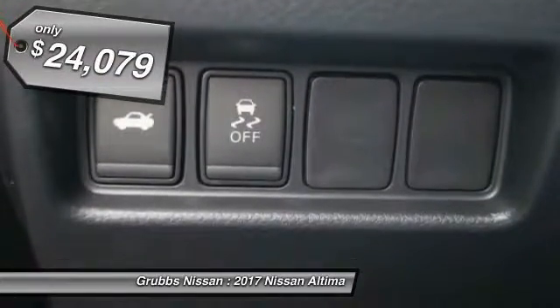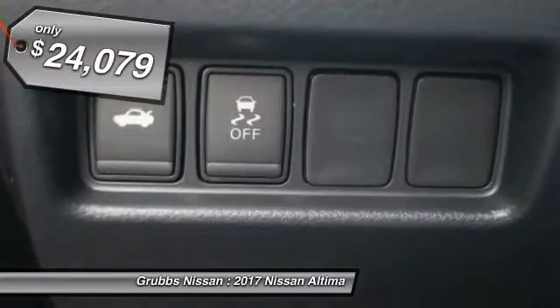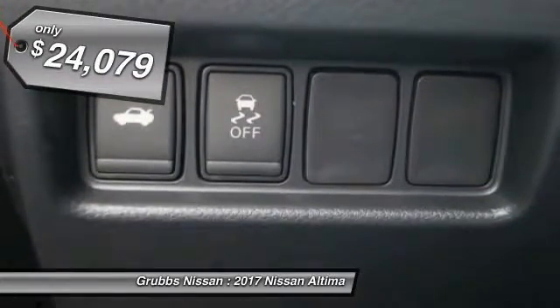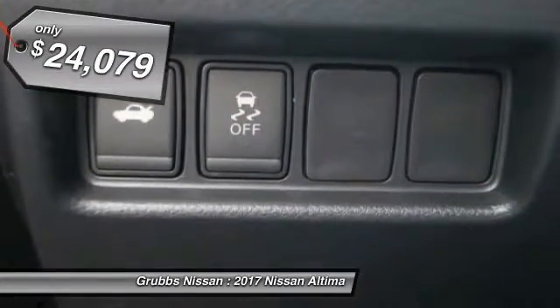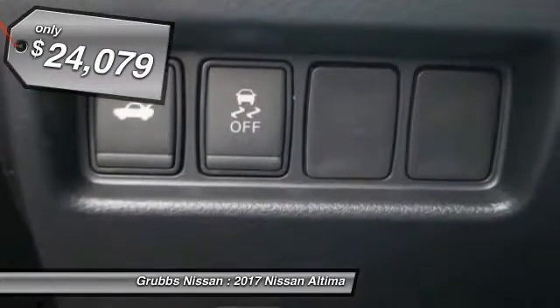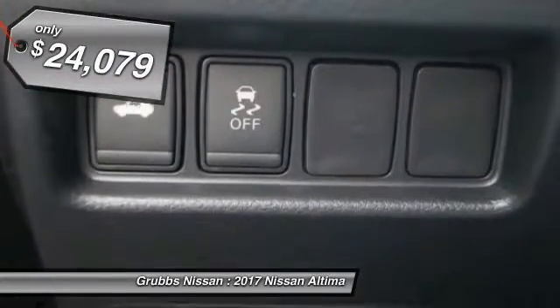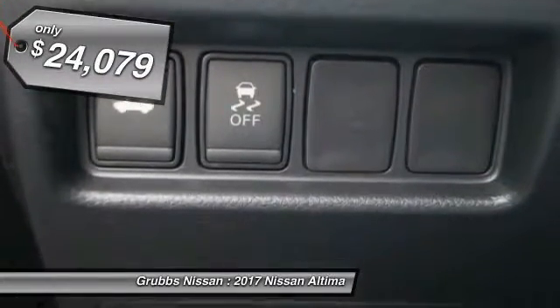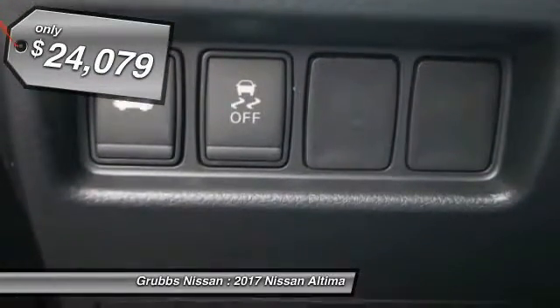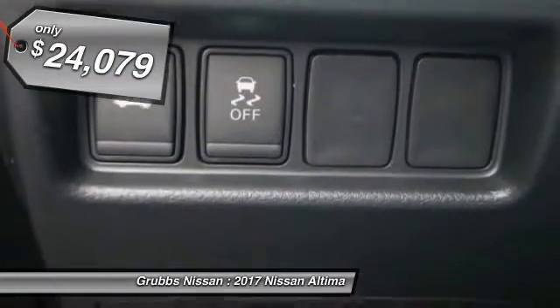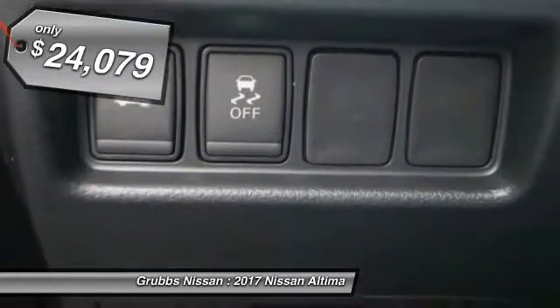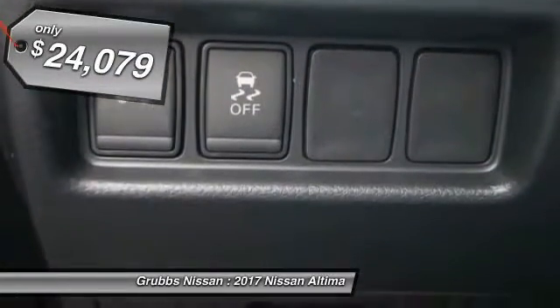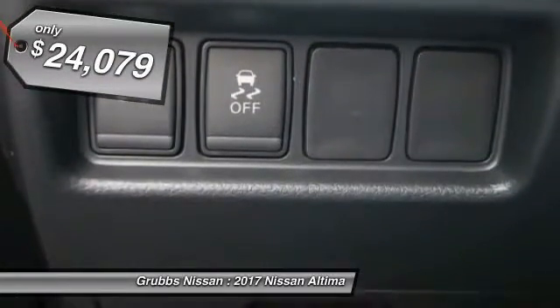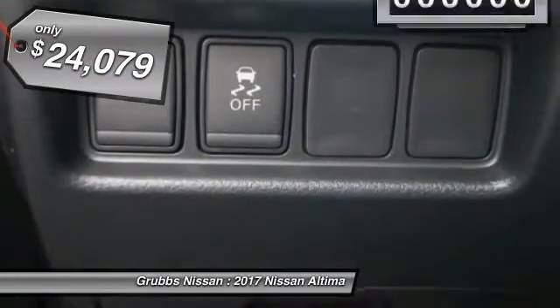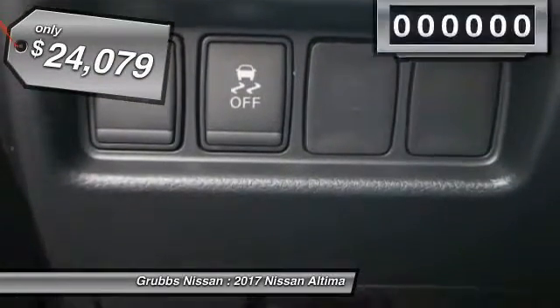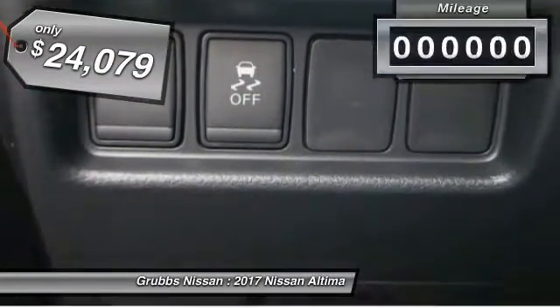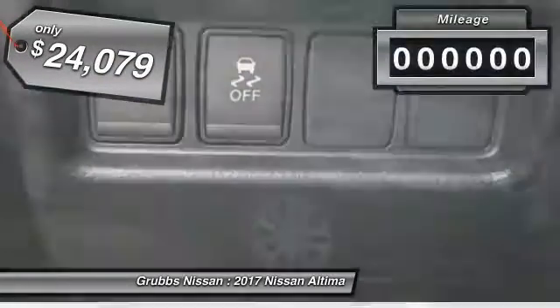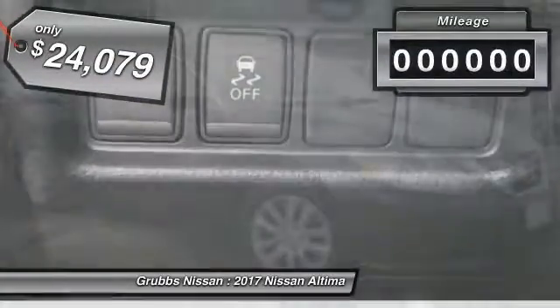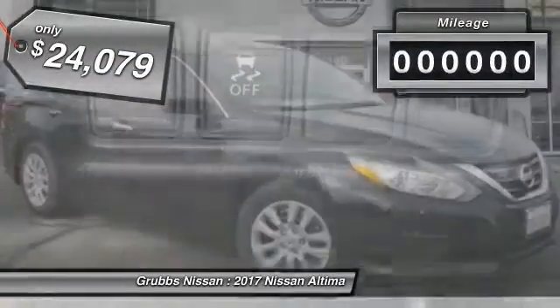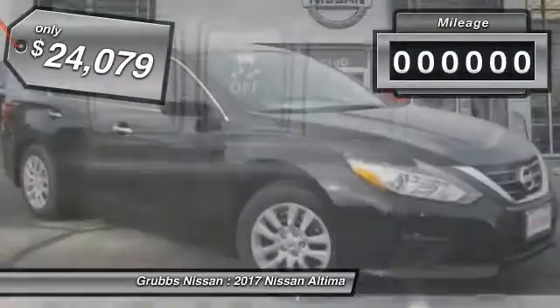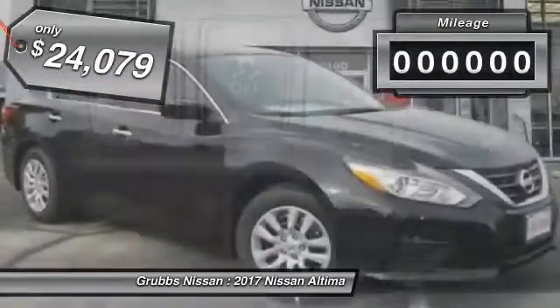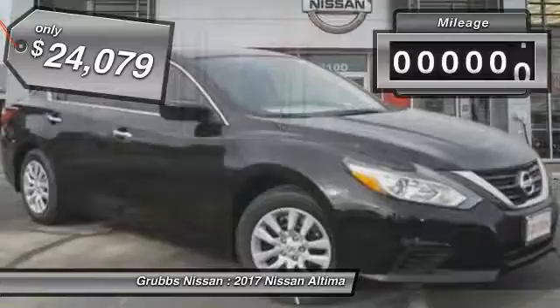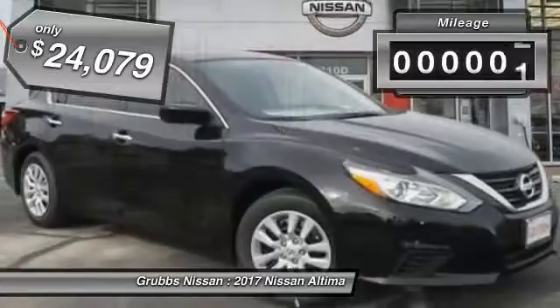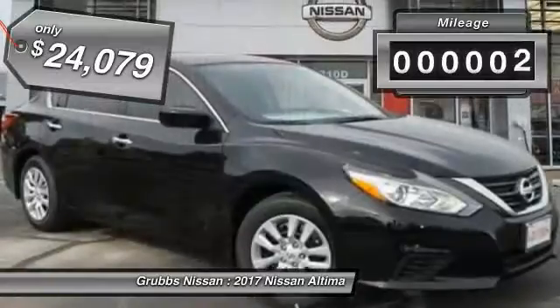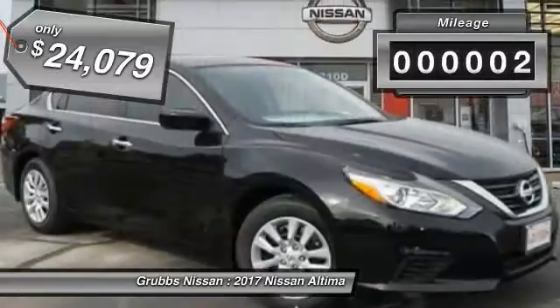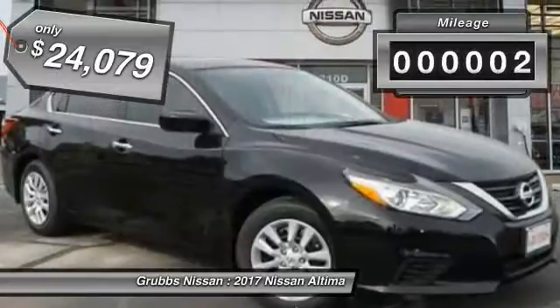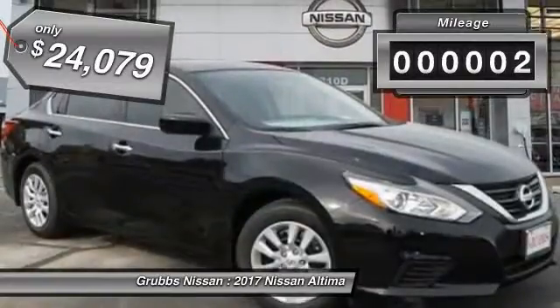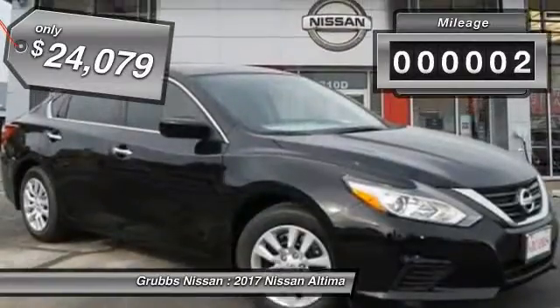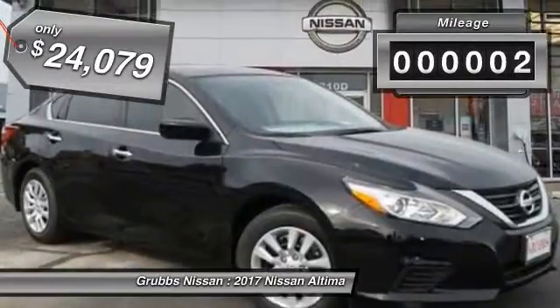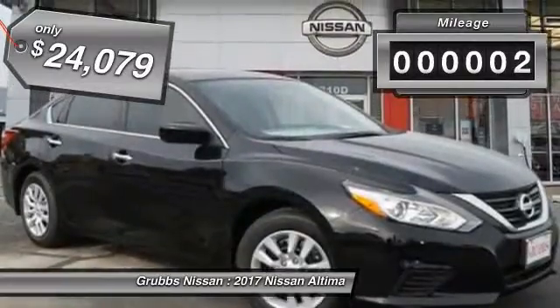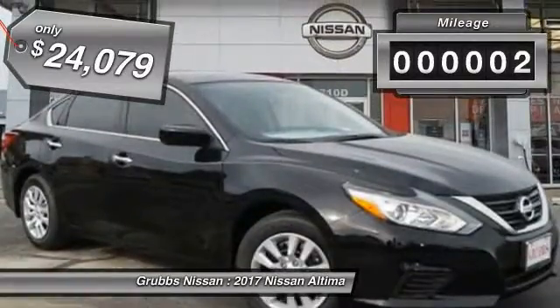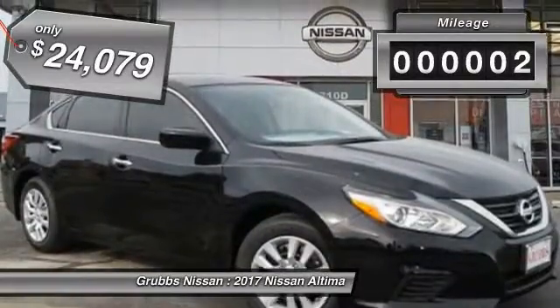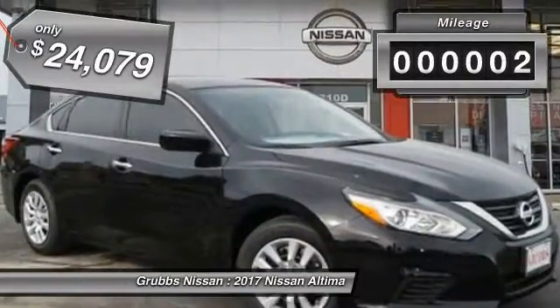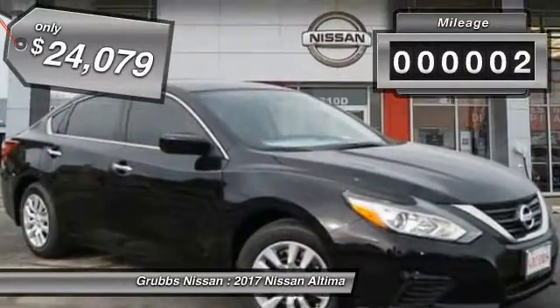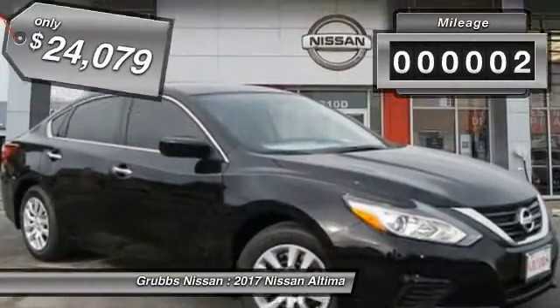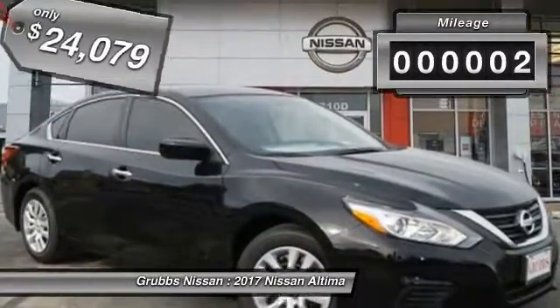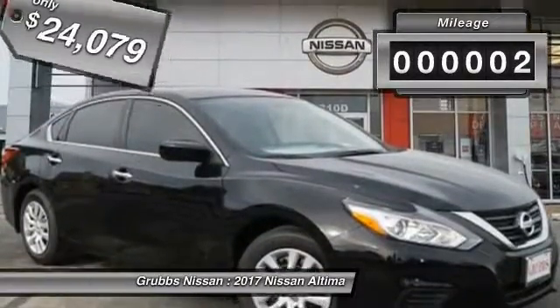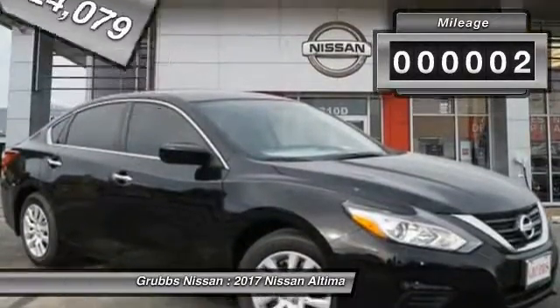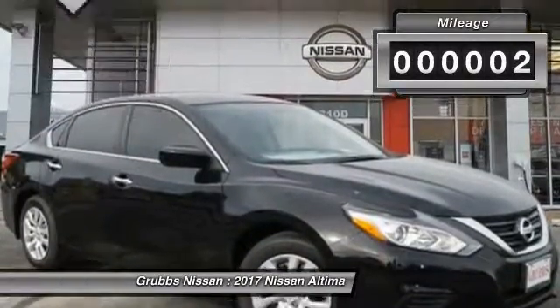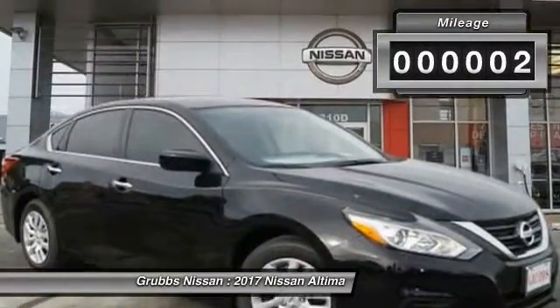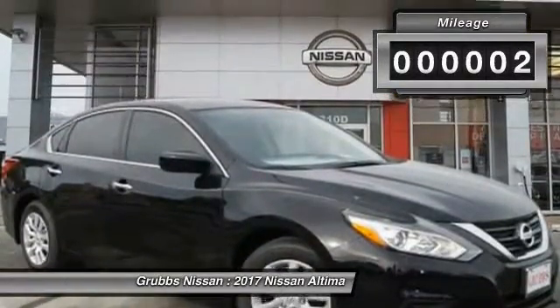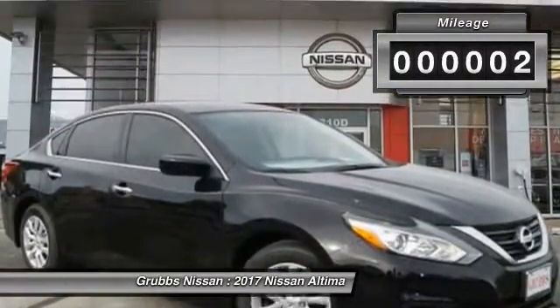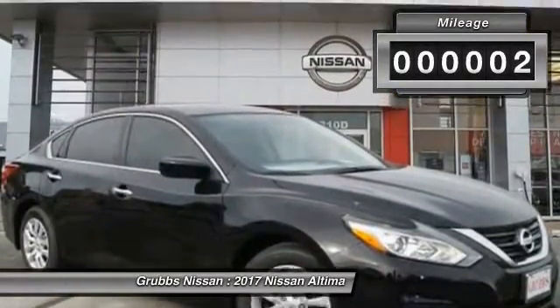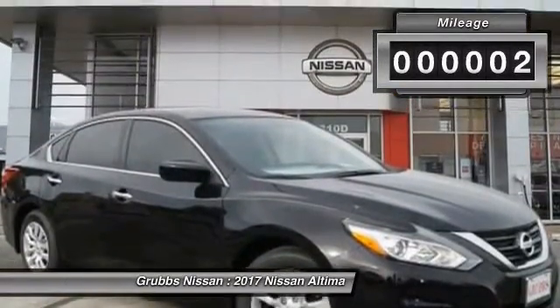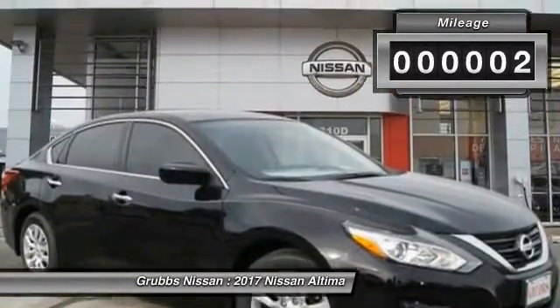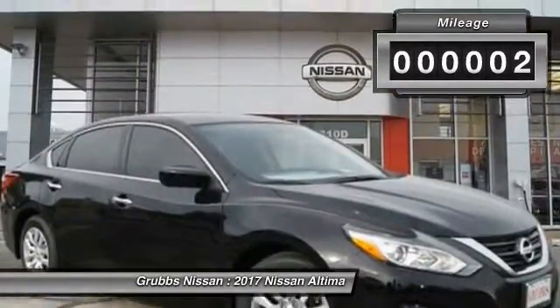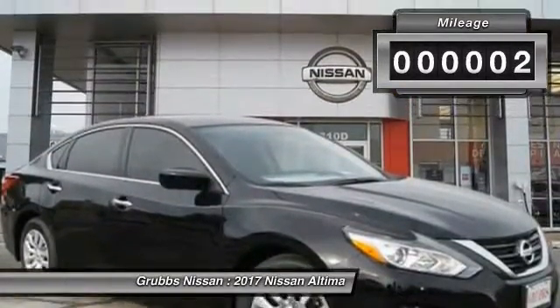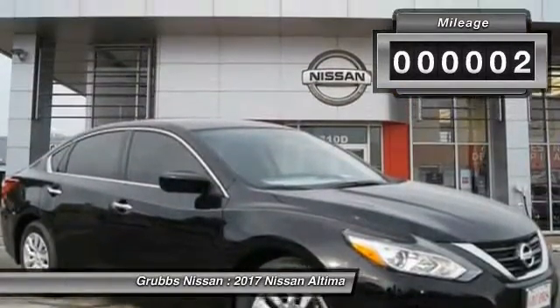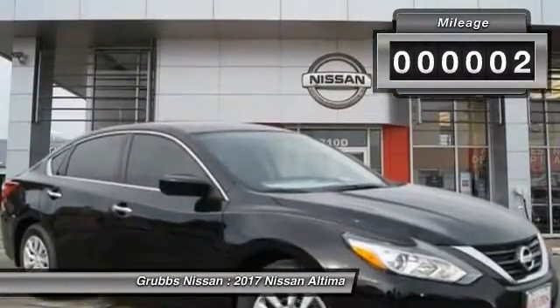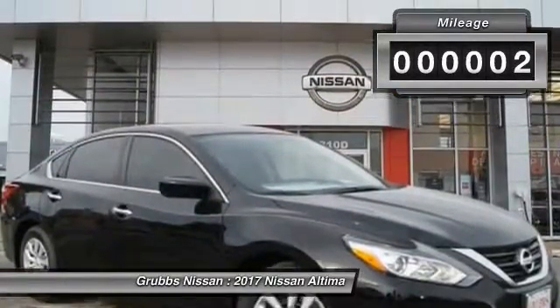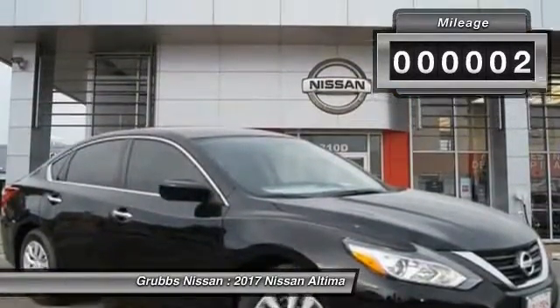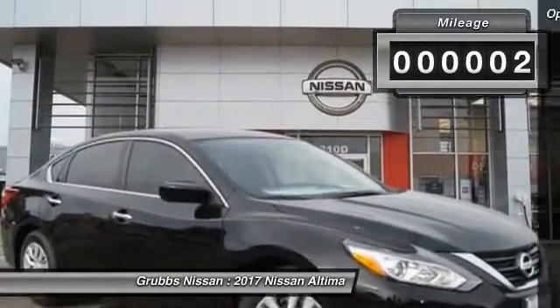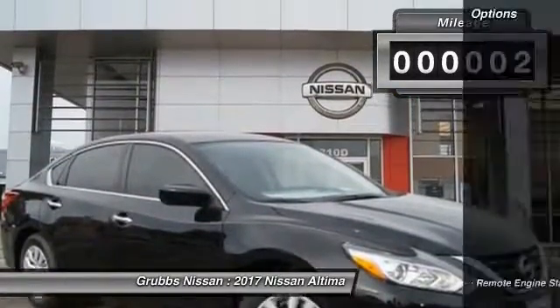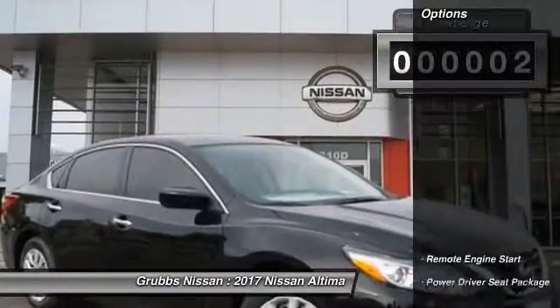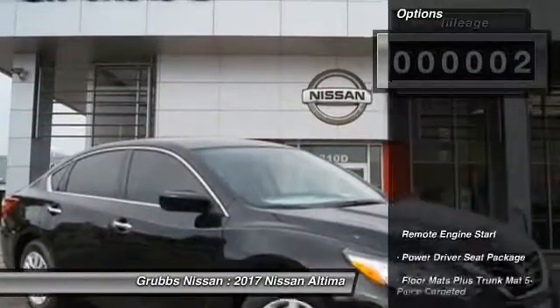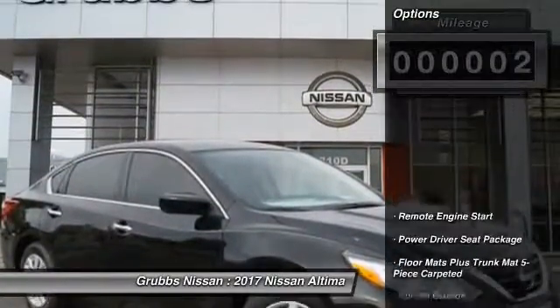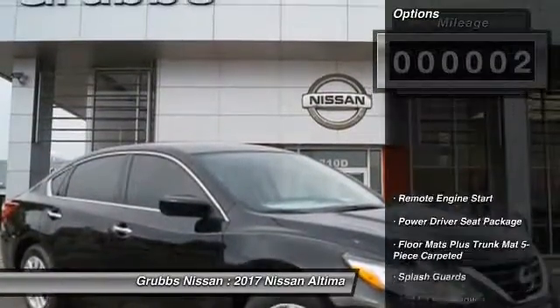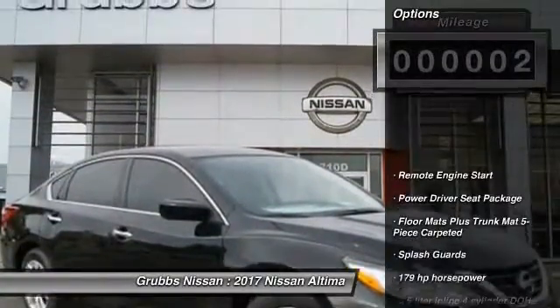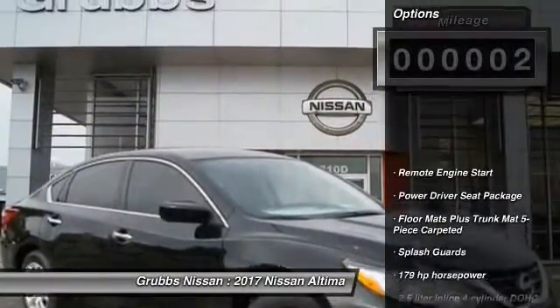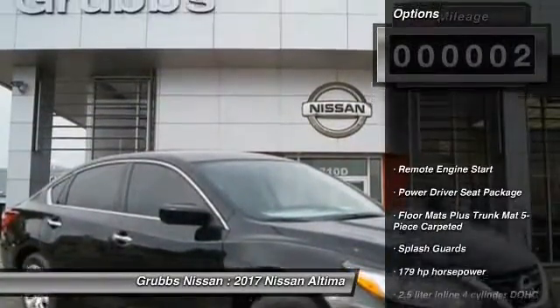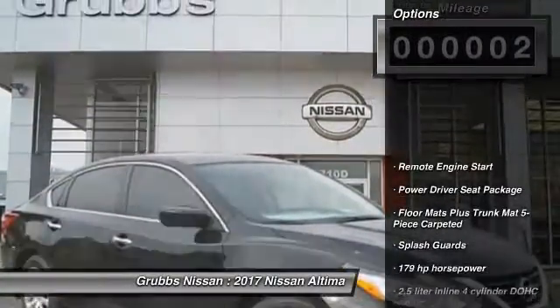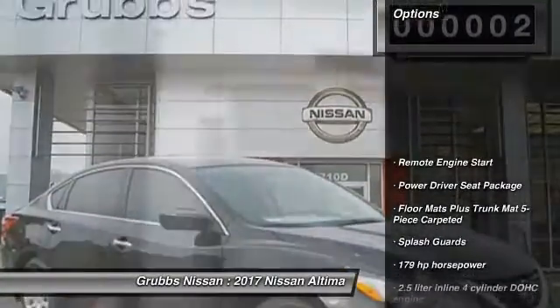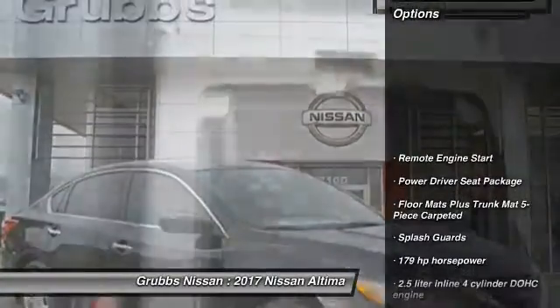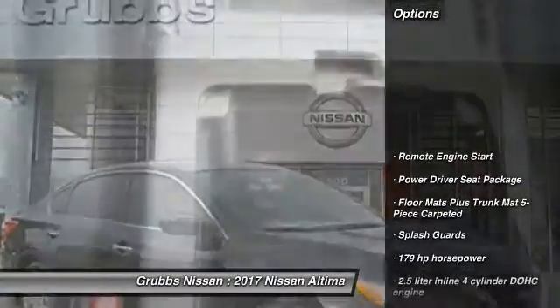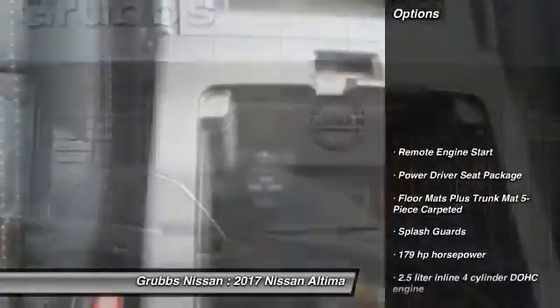The Nissan Altima is priced below $25,000. This vehicle has less than 100 miles. Here are some of this vehicle's great options.